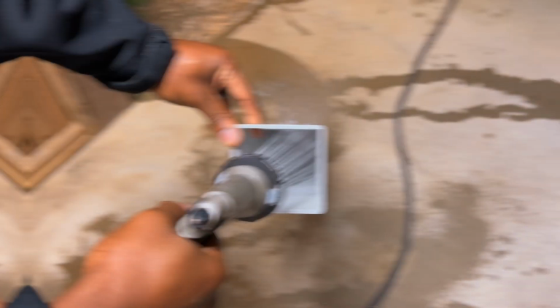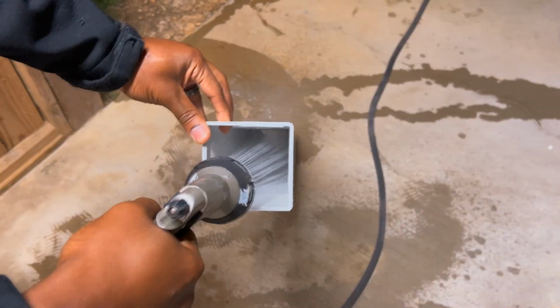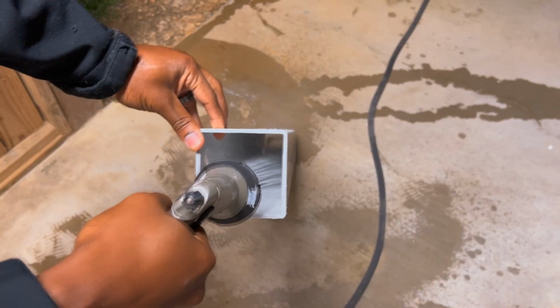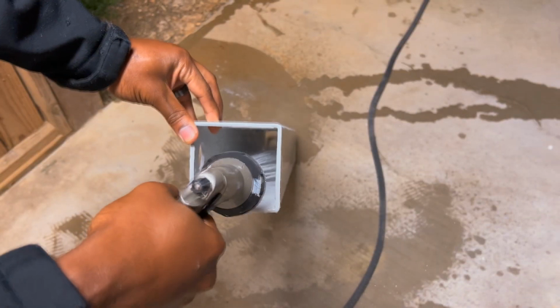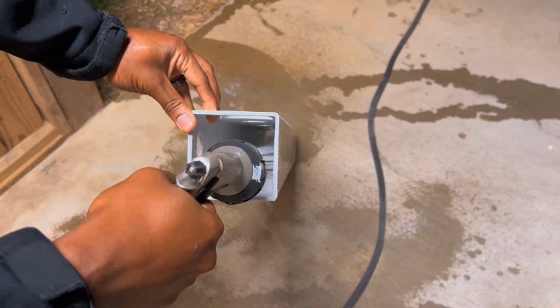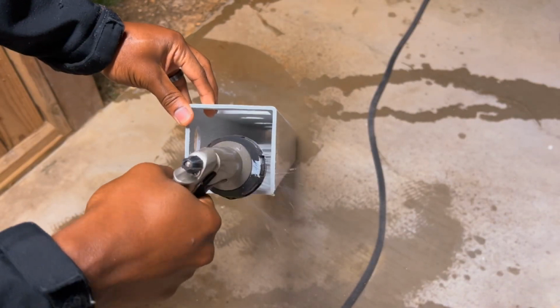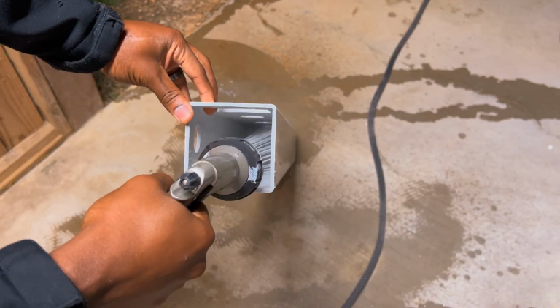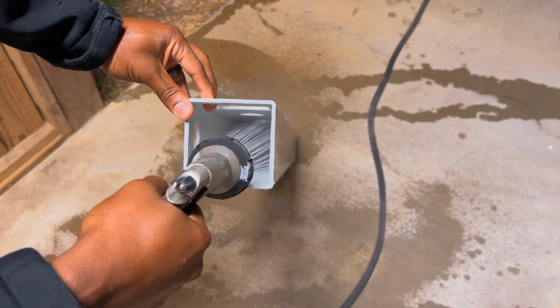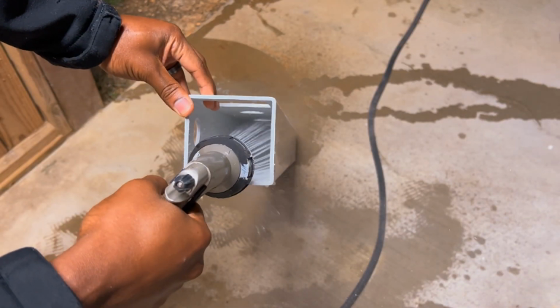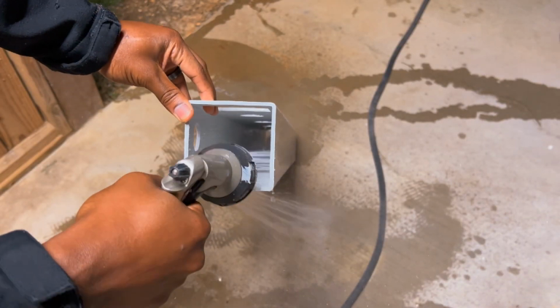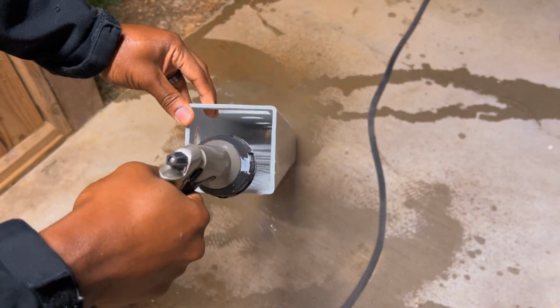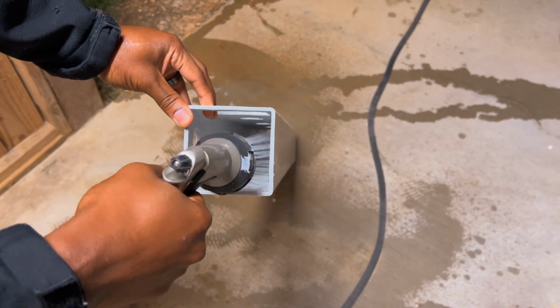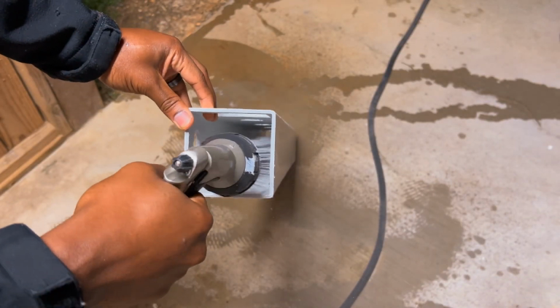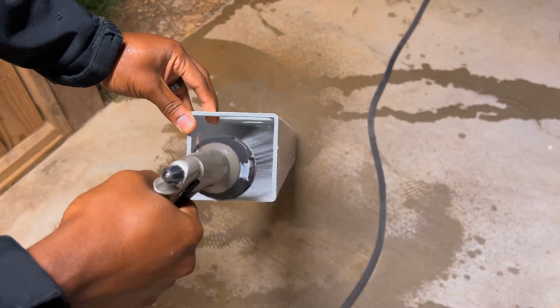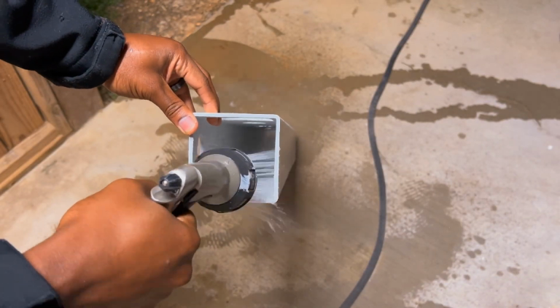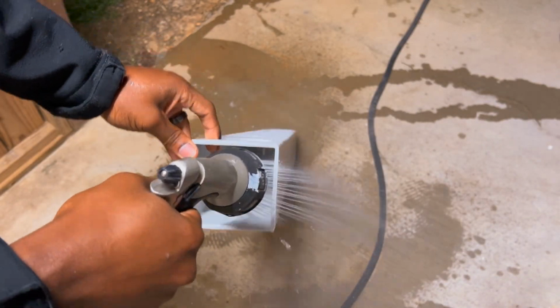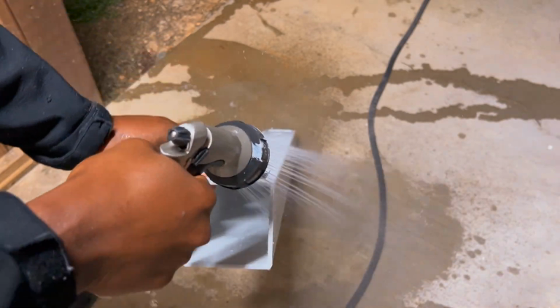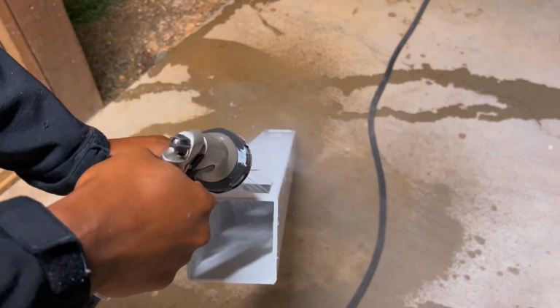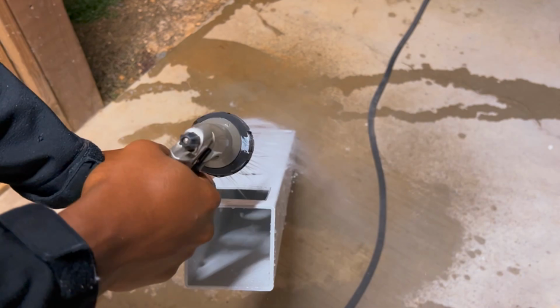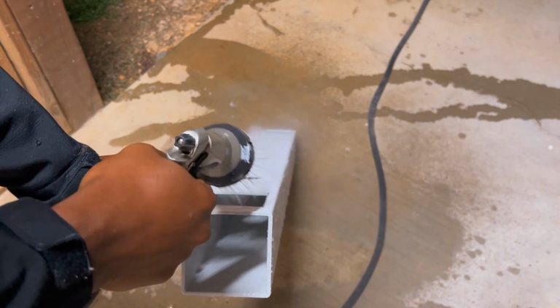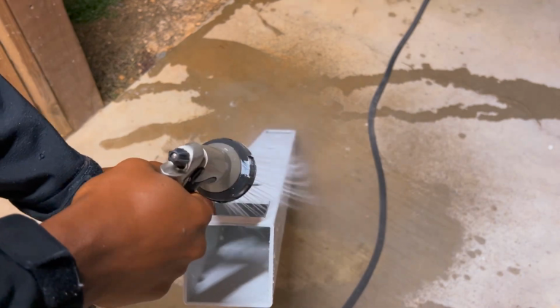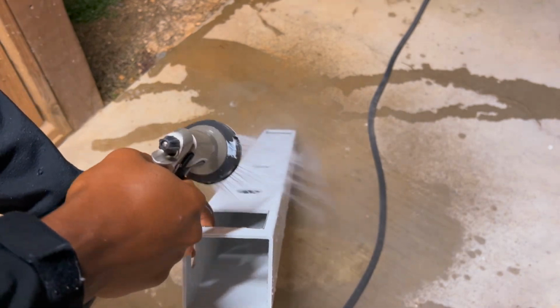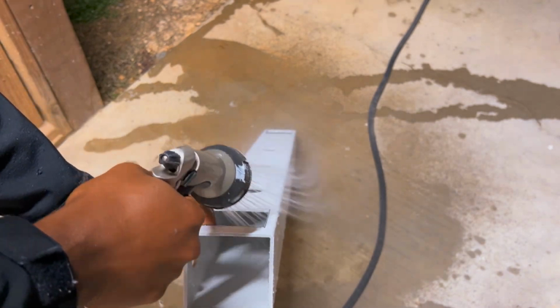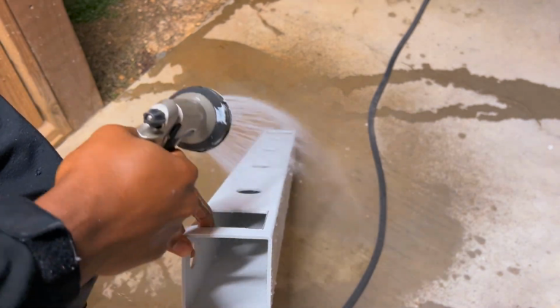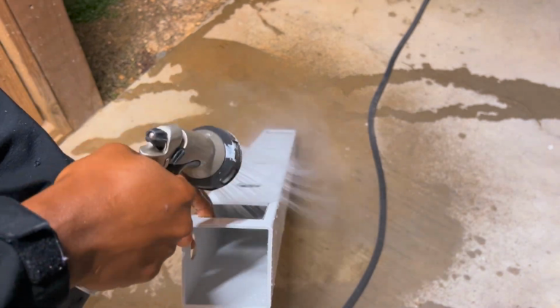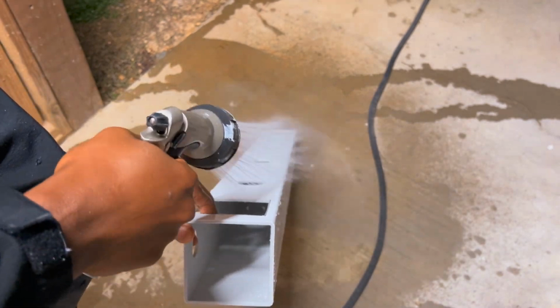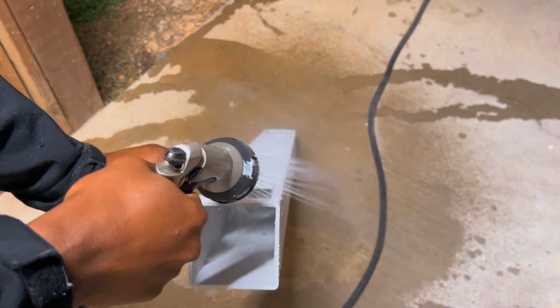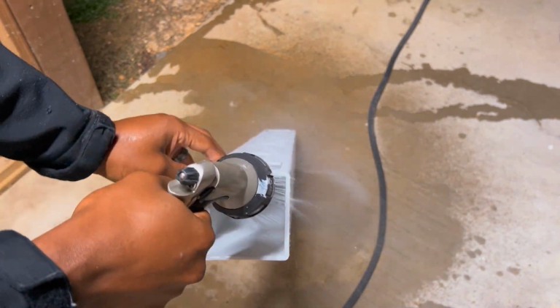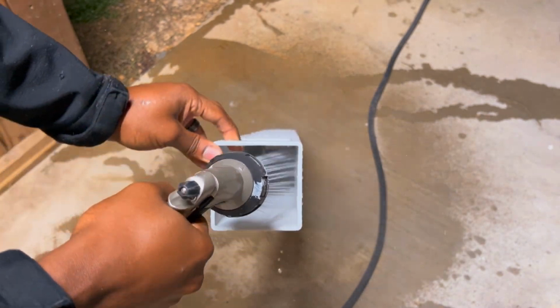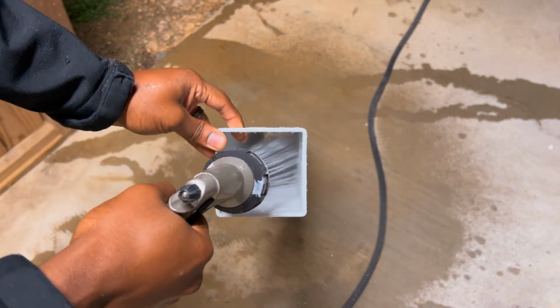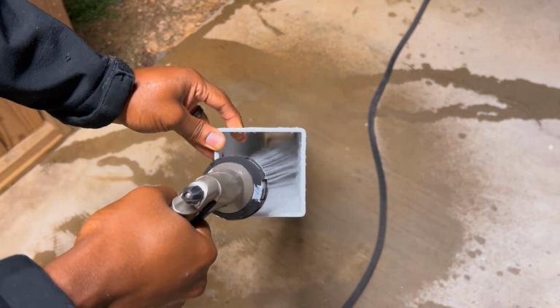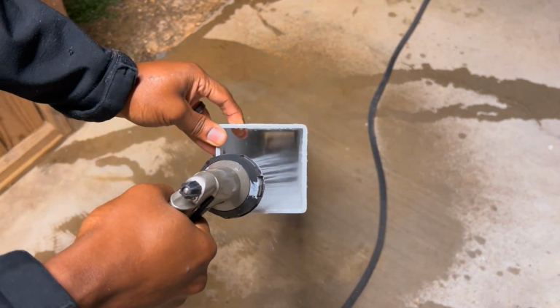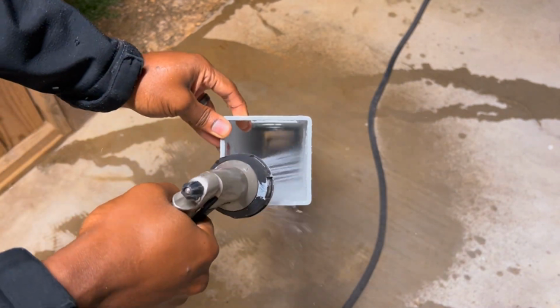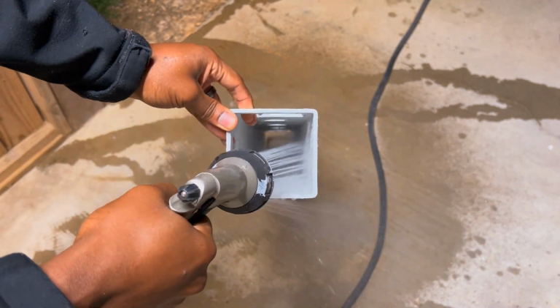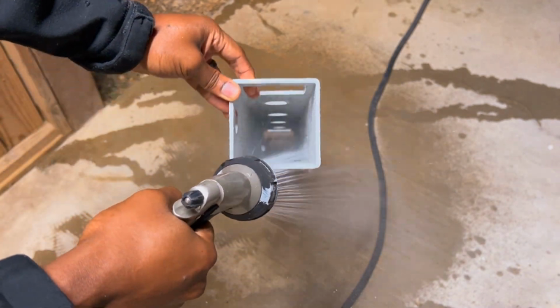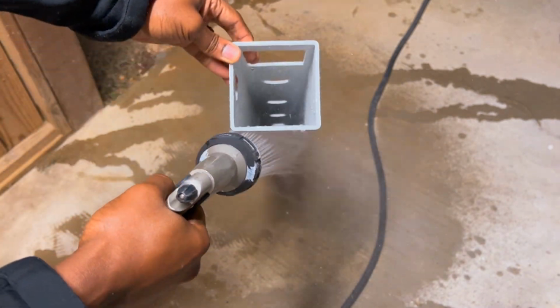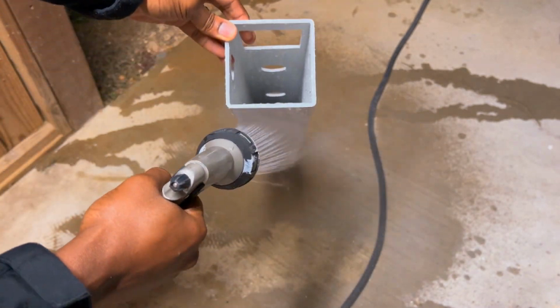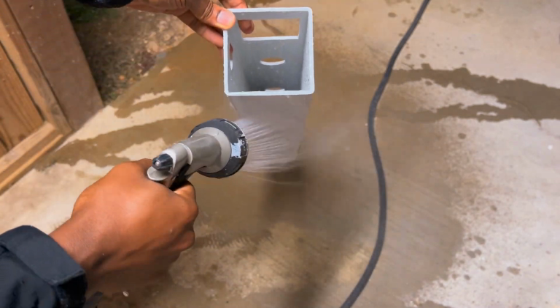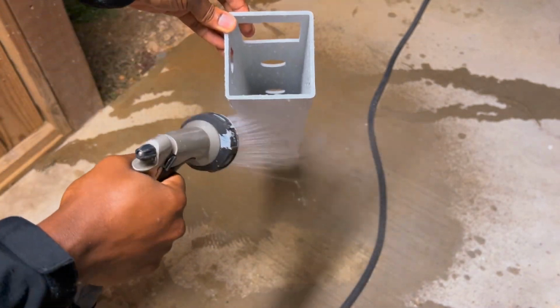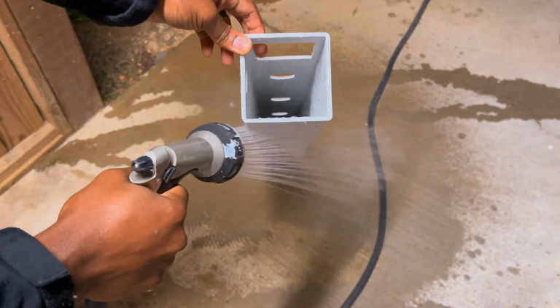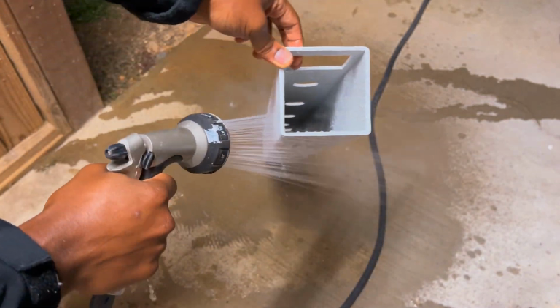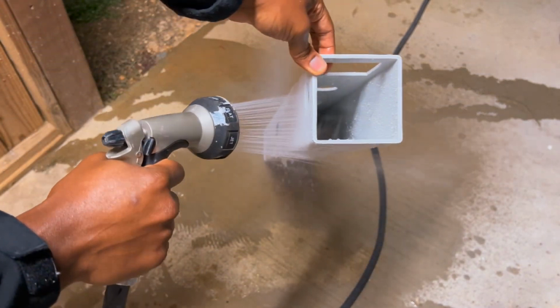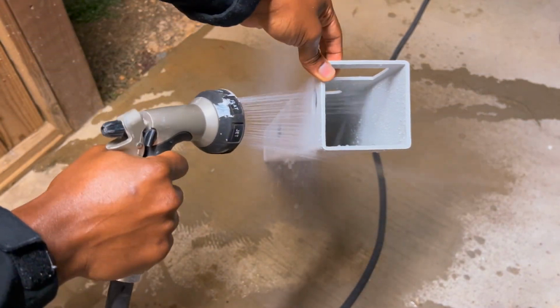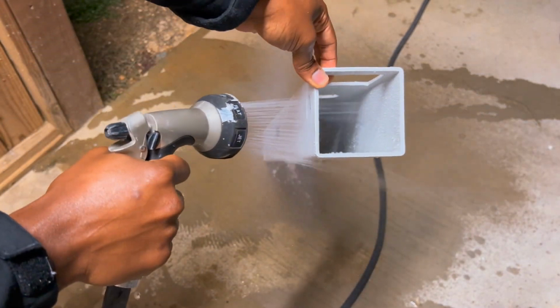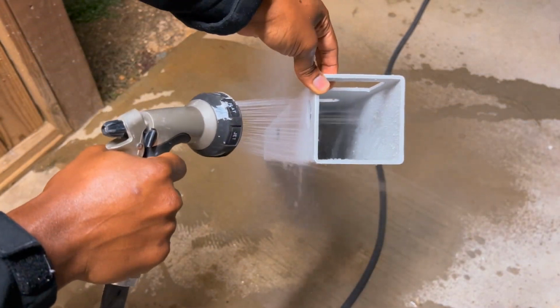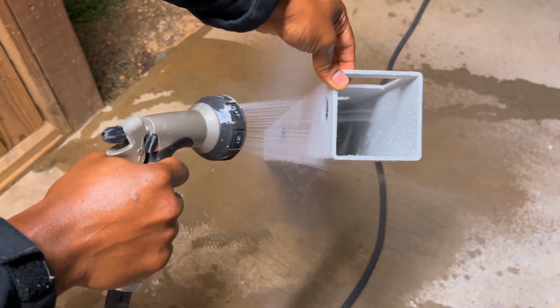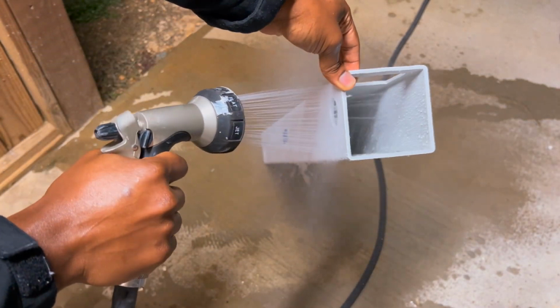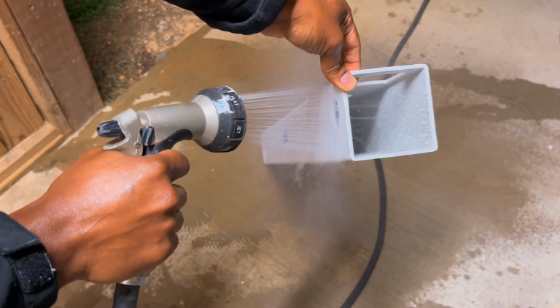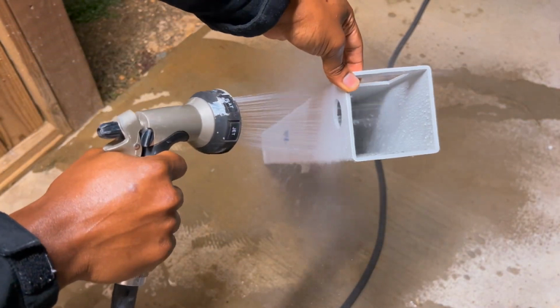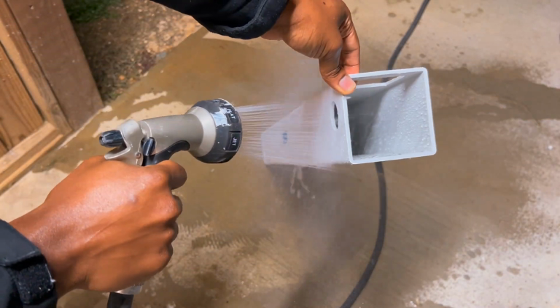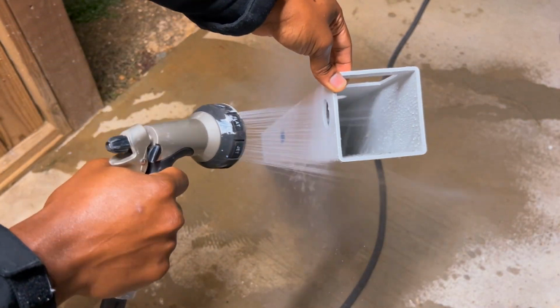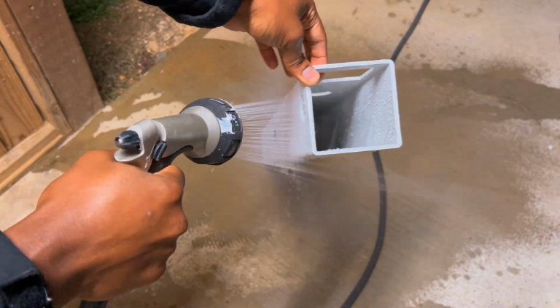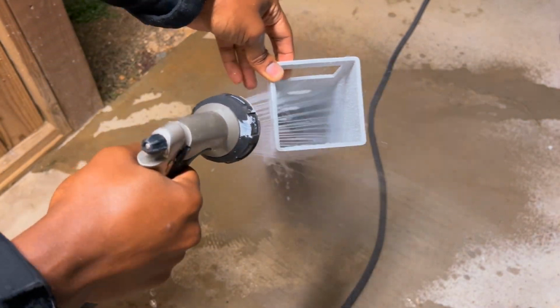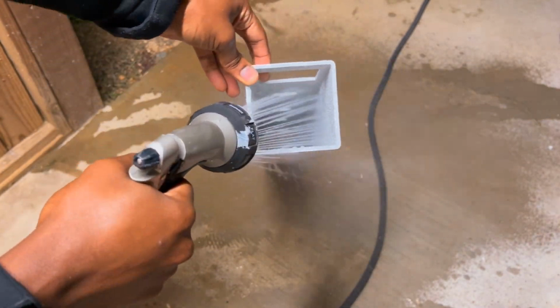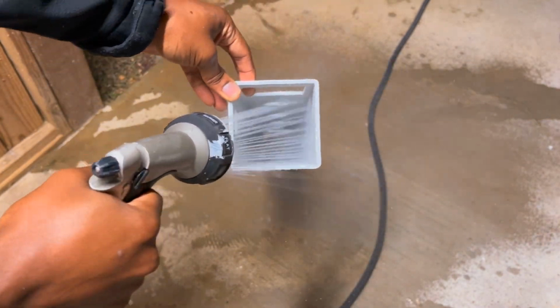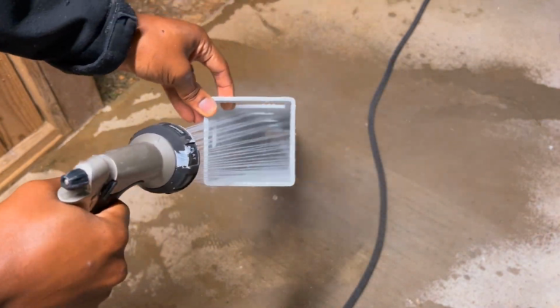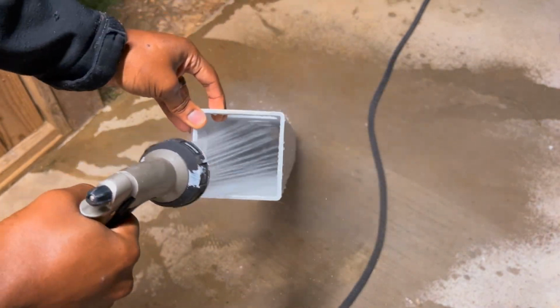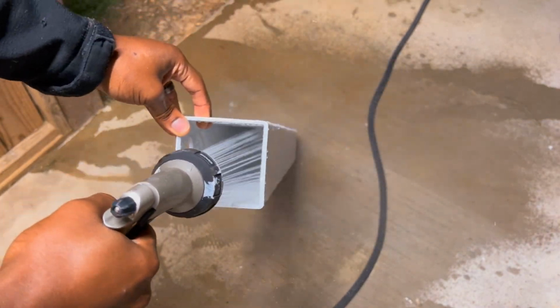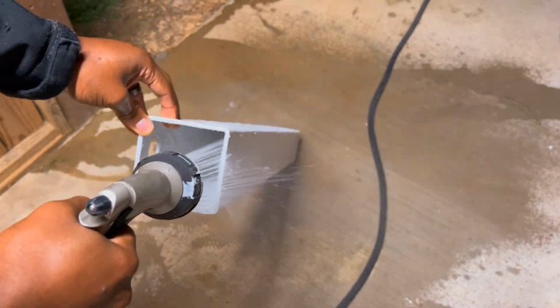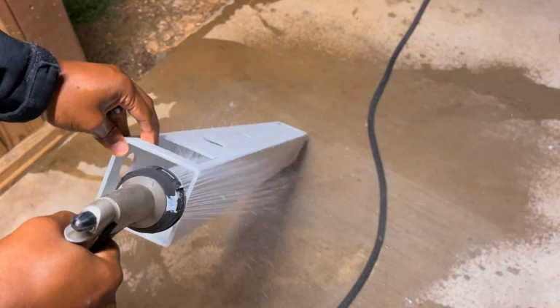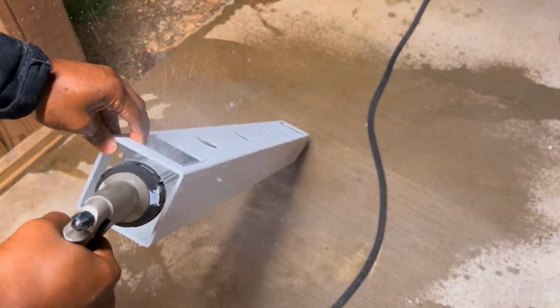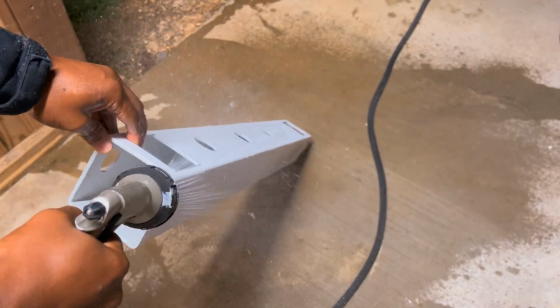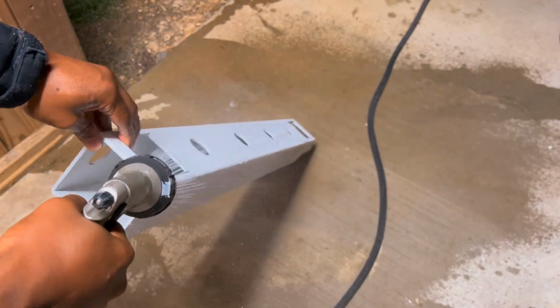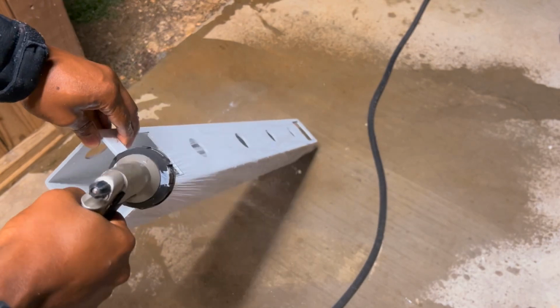Since I was finally done with all the hole cutting, I gave both rails a really good rinse to get rid of any leftover plastic debris inside the rails.